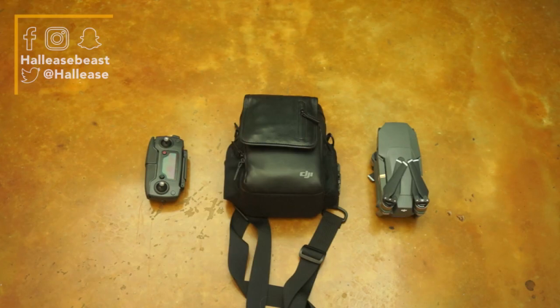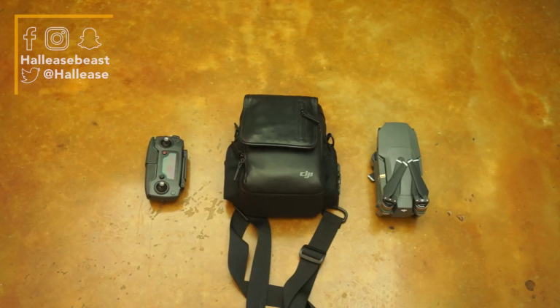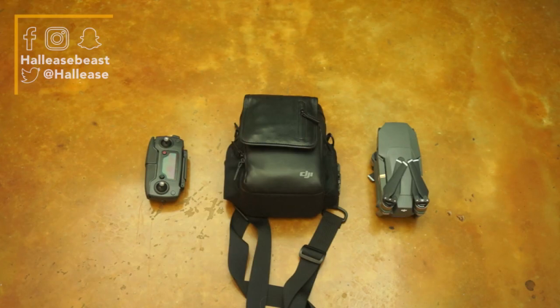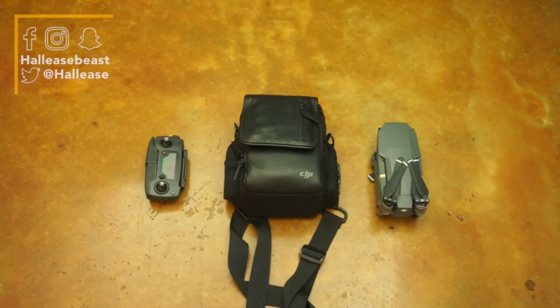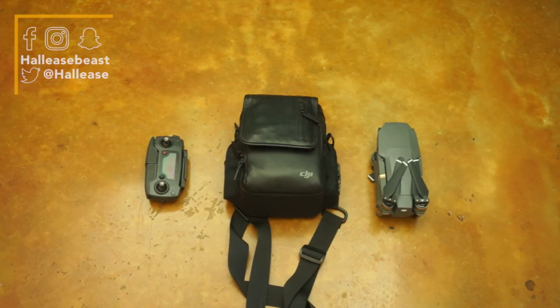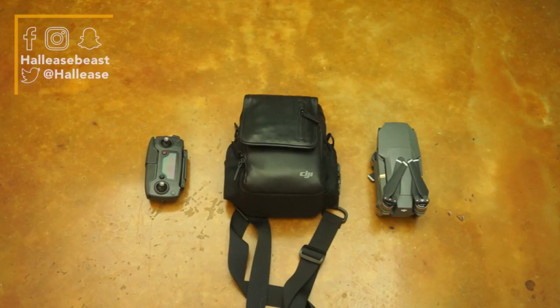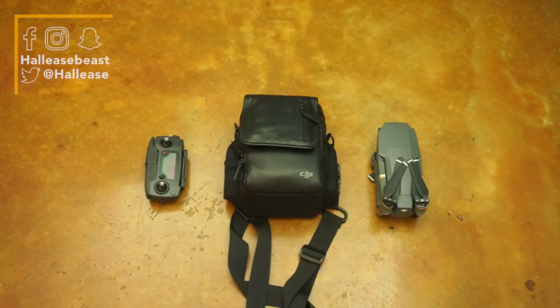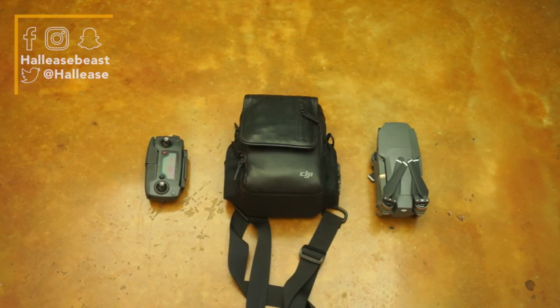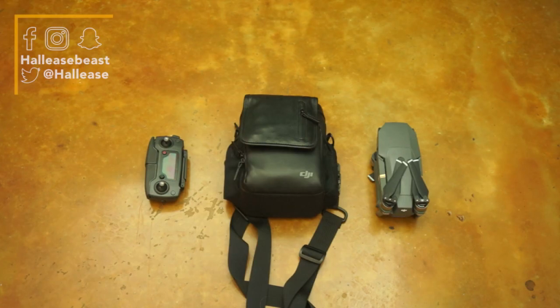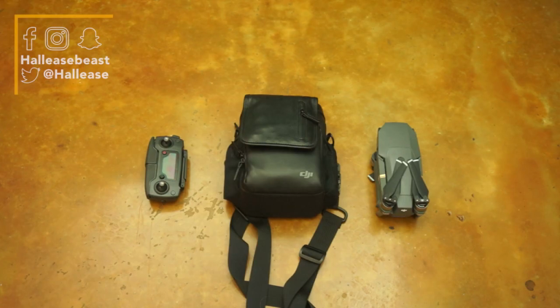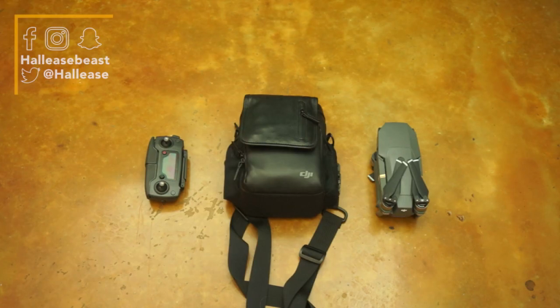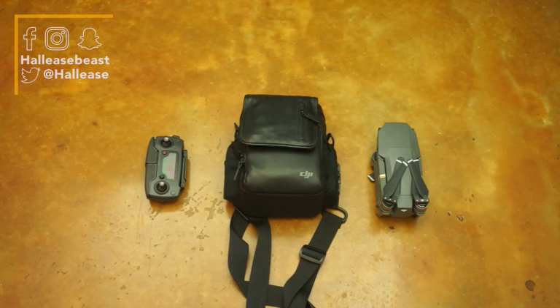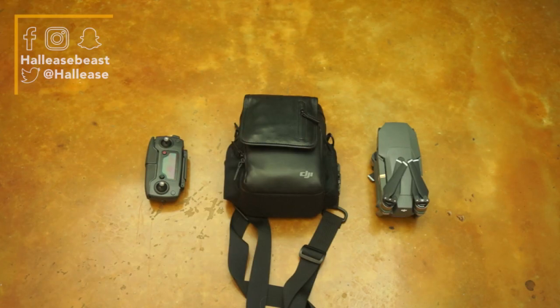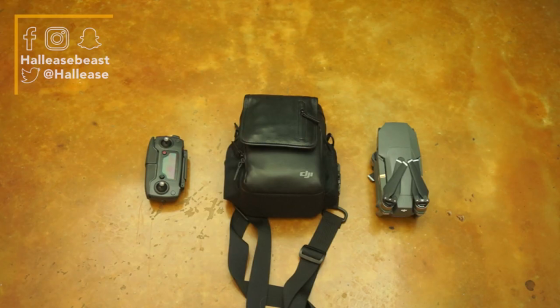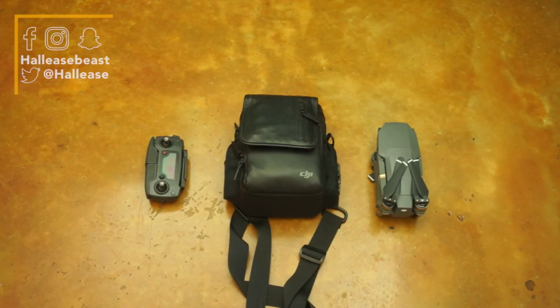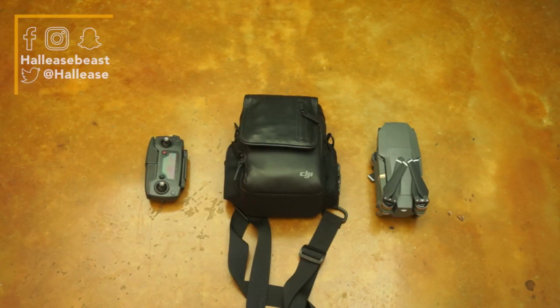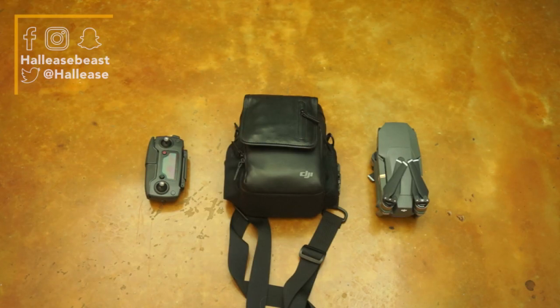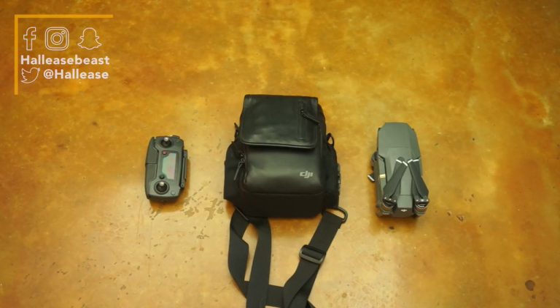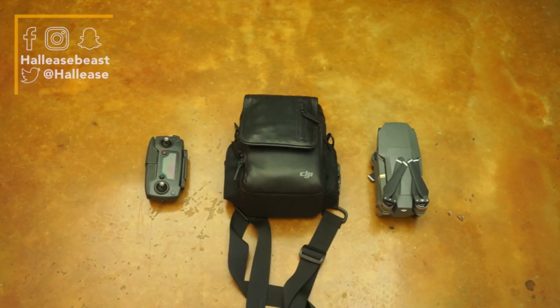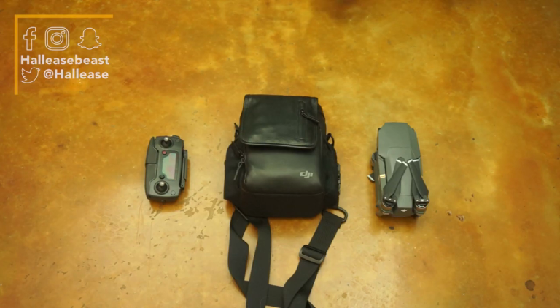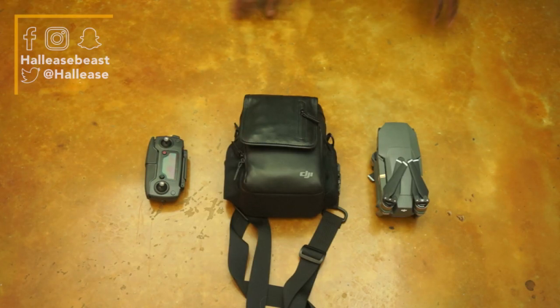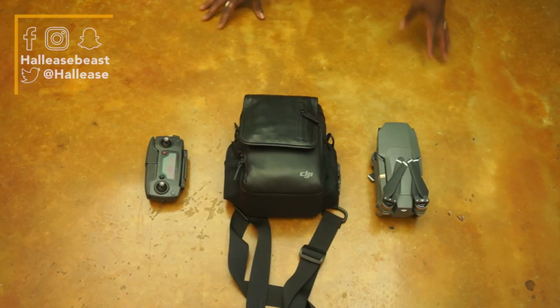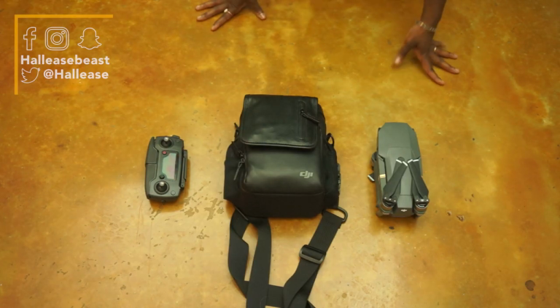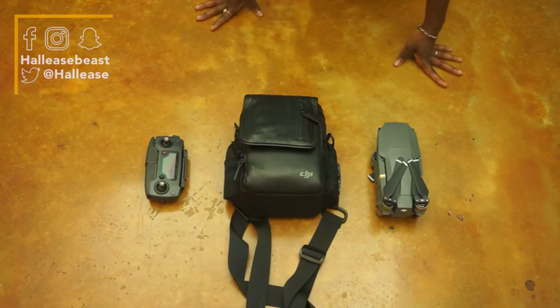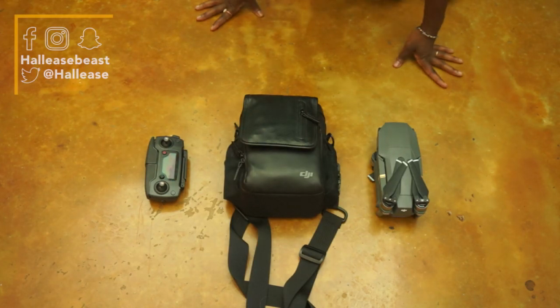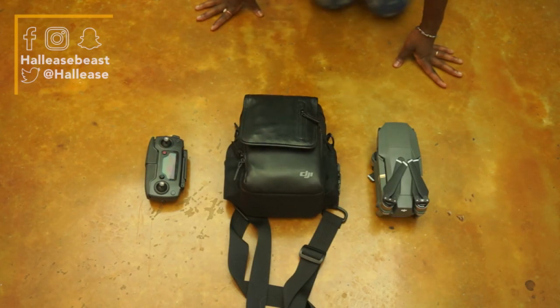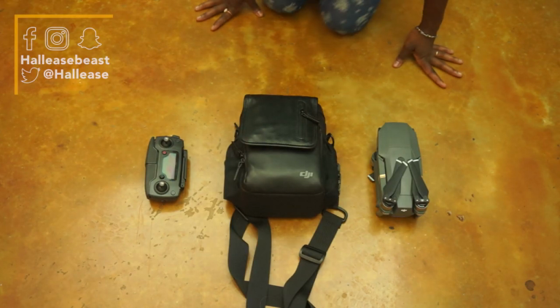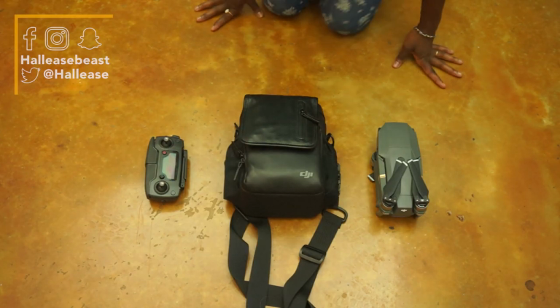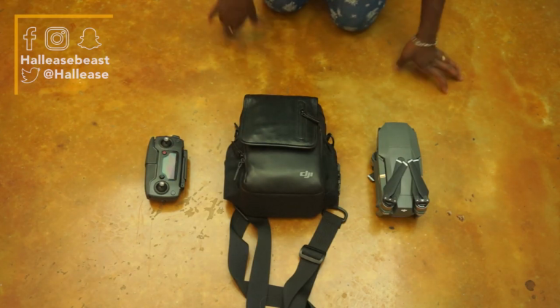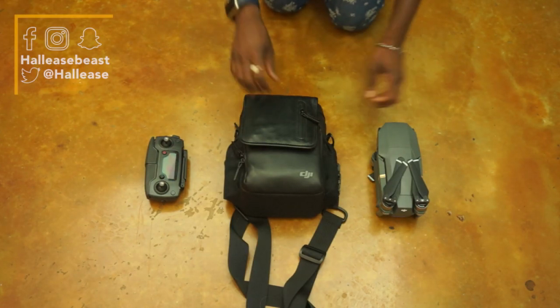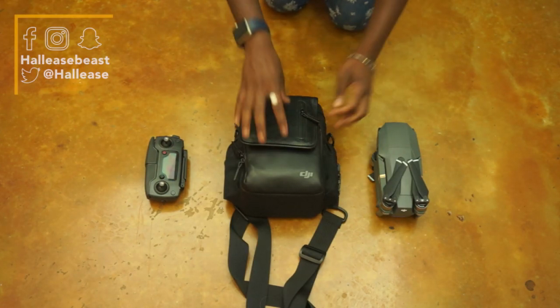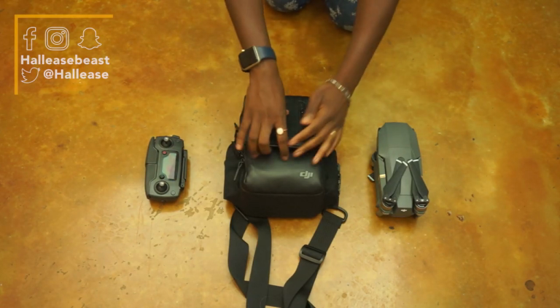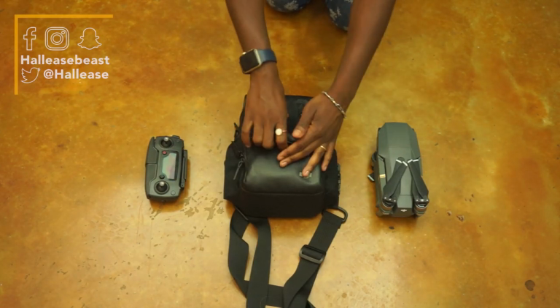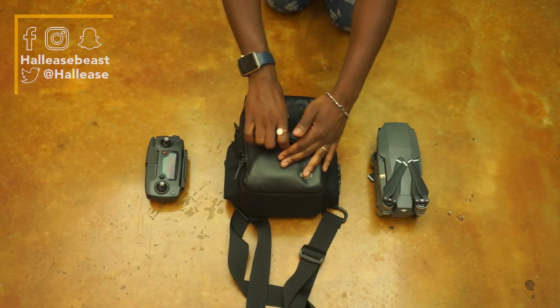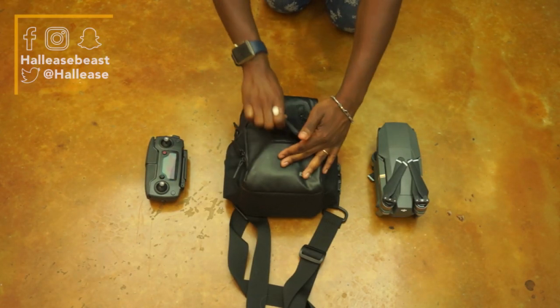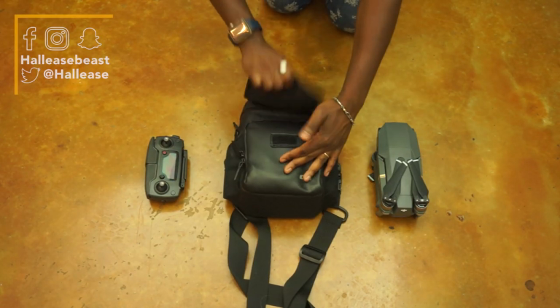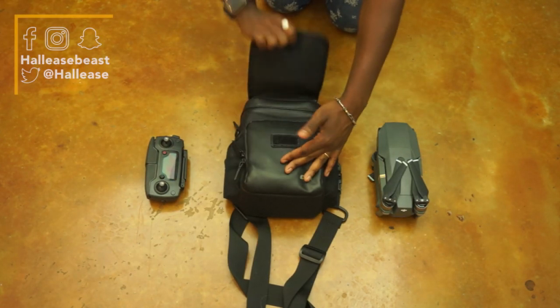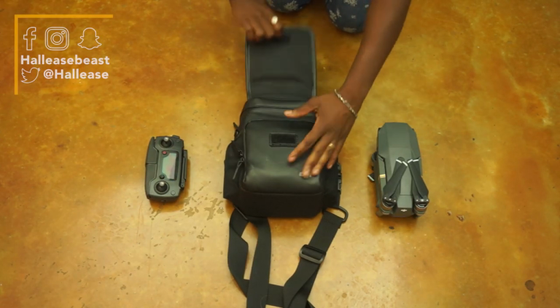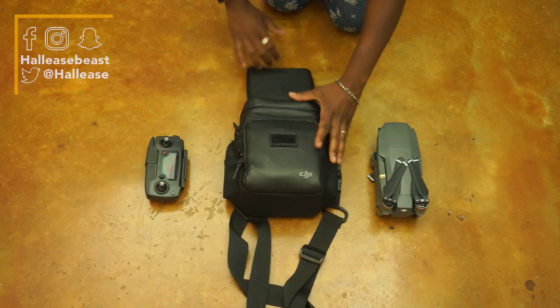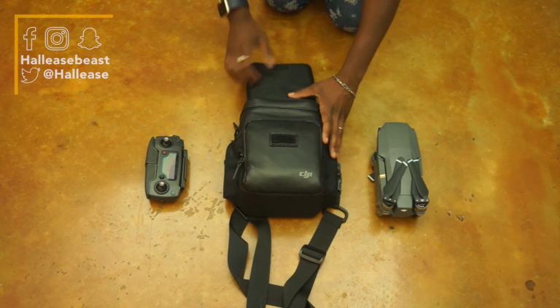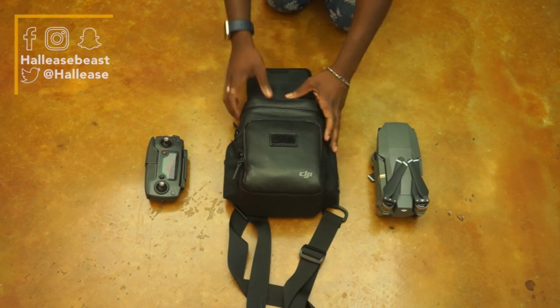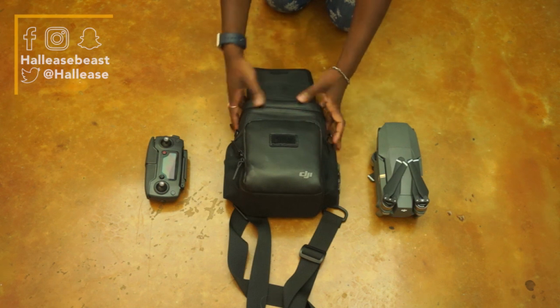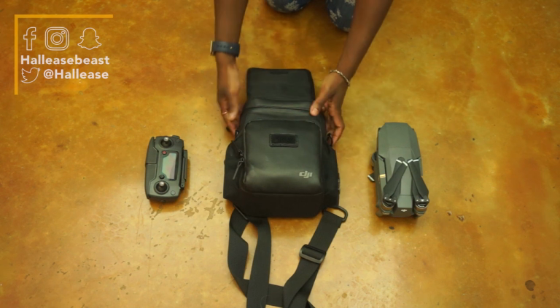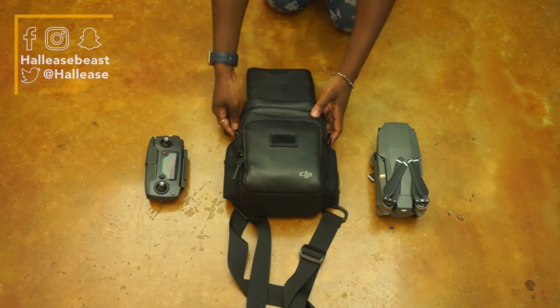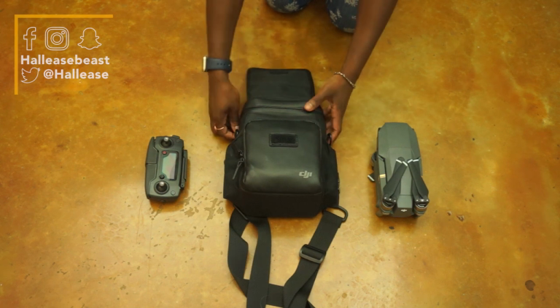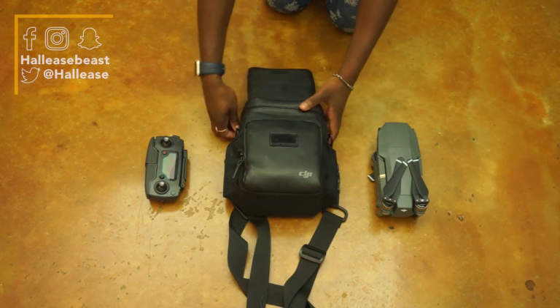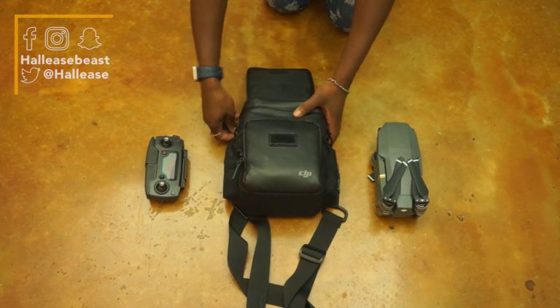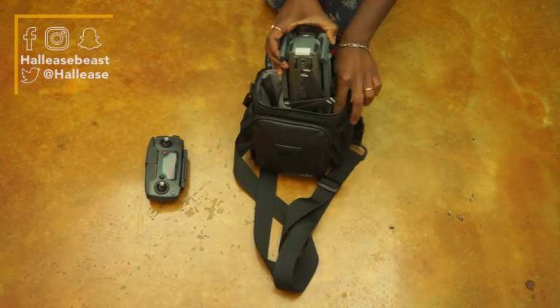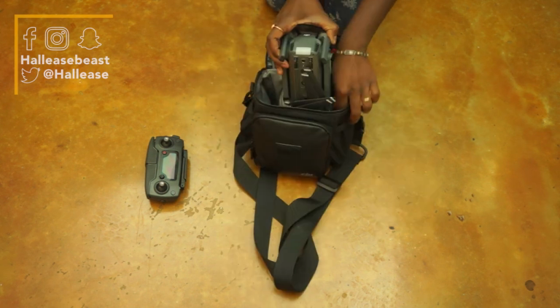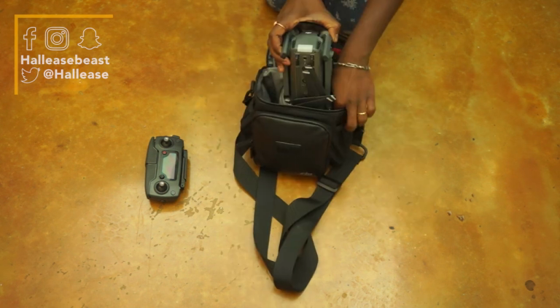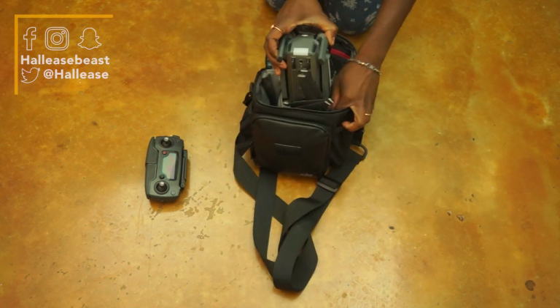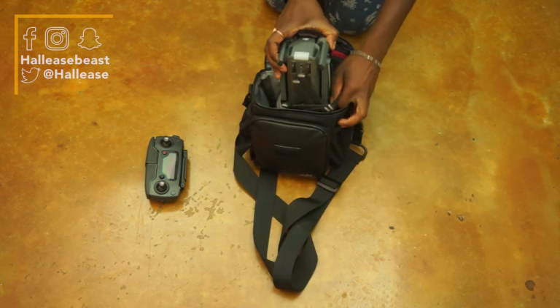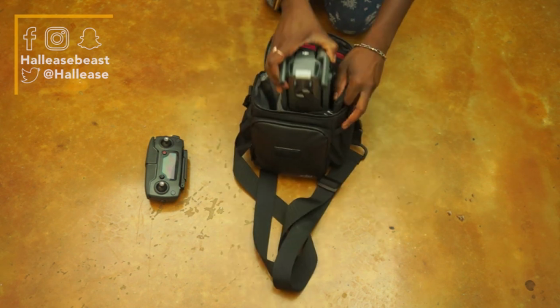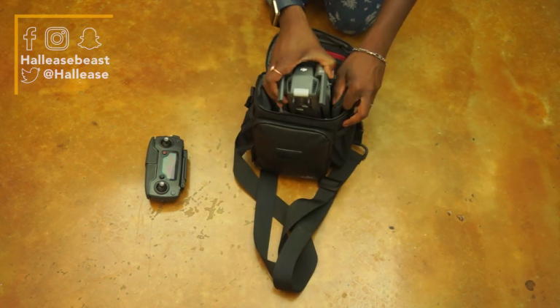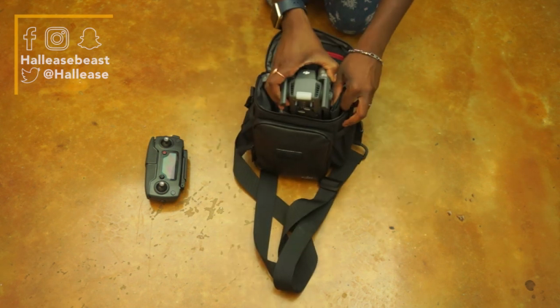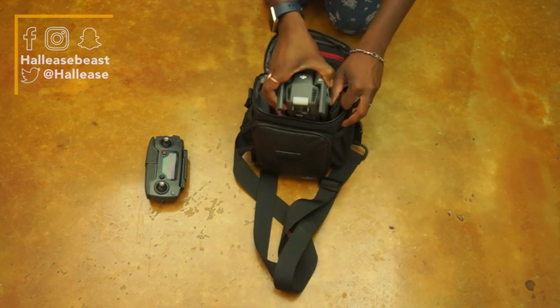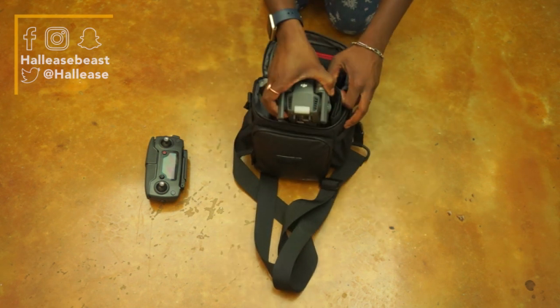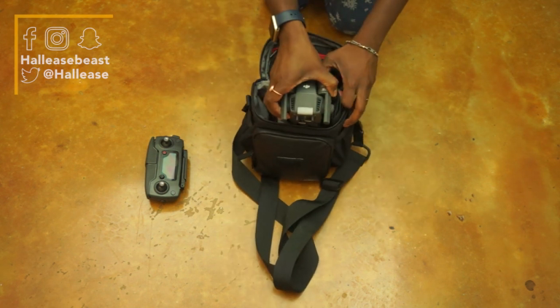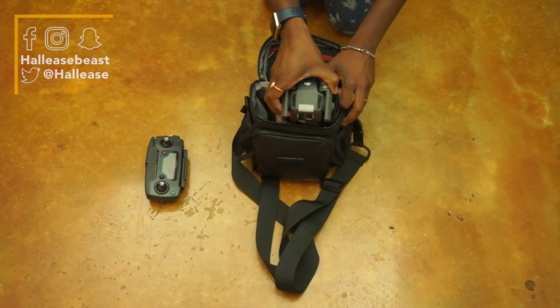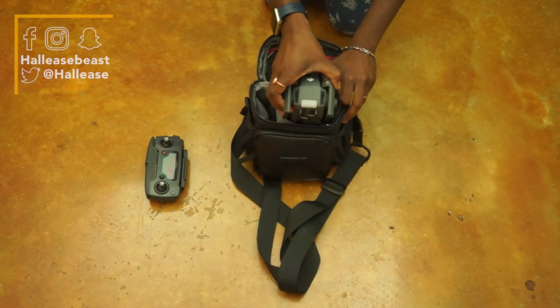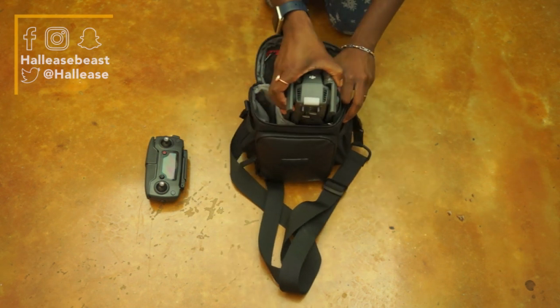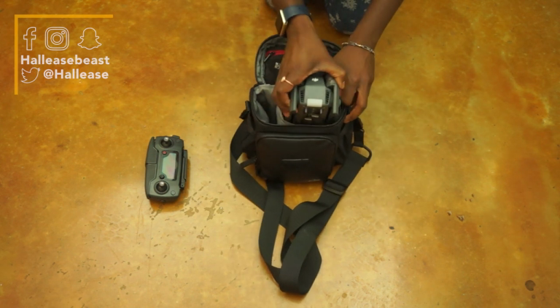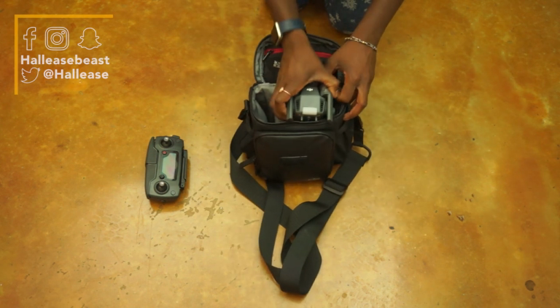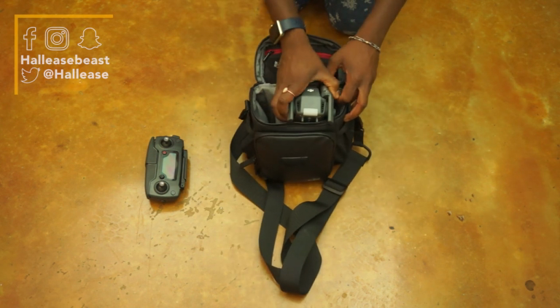First off, Jeff — my Mavic Pro drone. Essential to any trip, this drone is so portable and lightweight, it's a must.